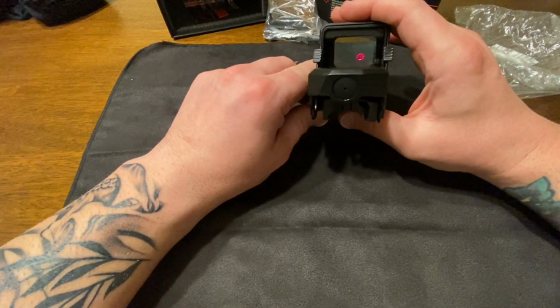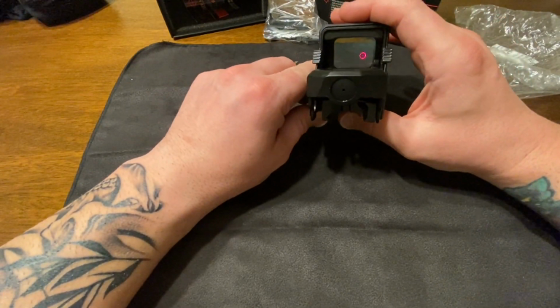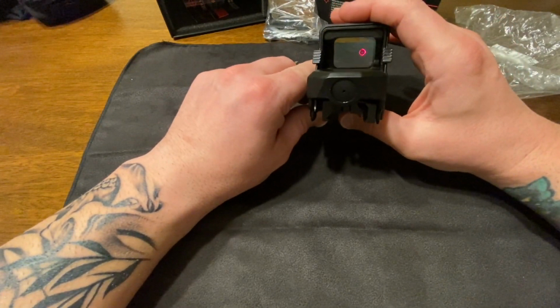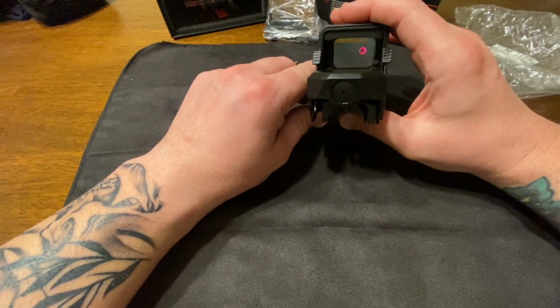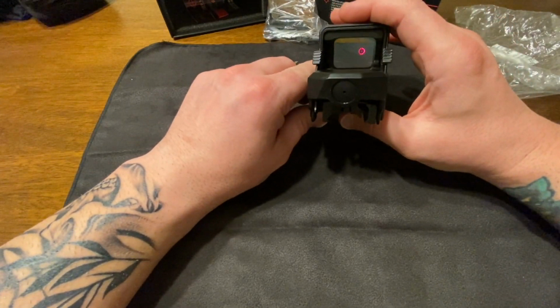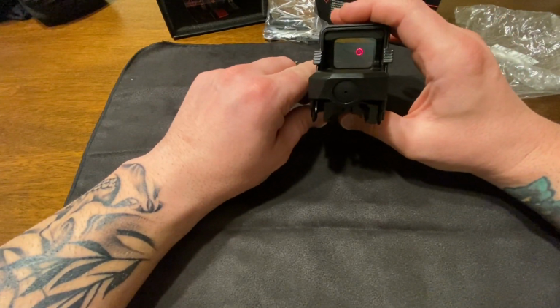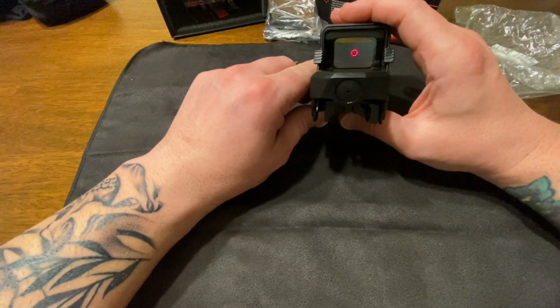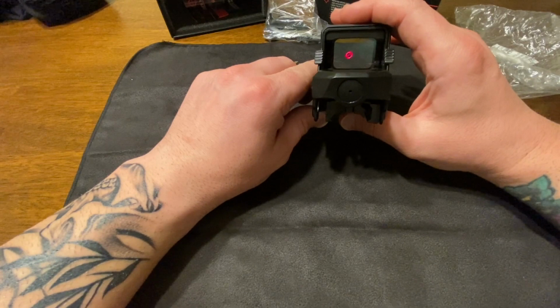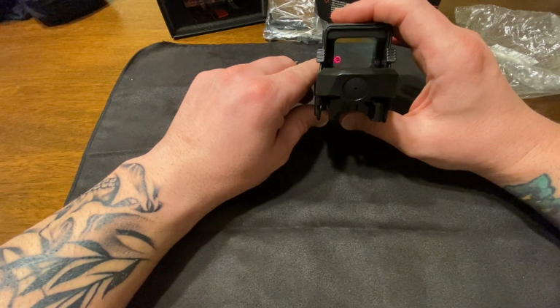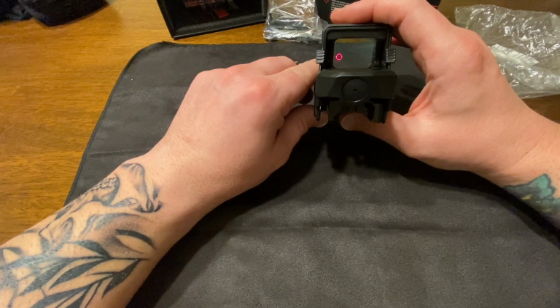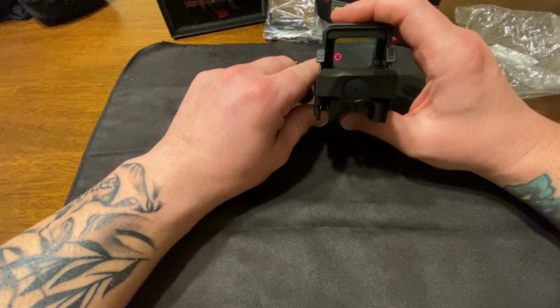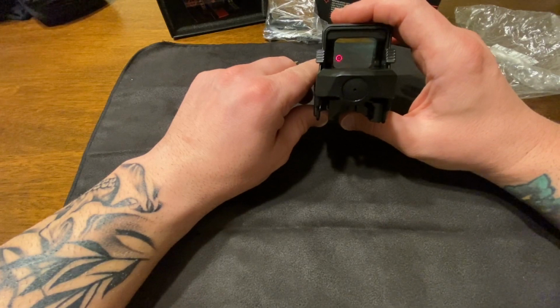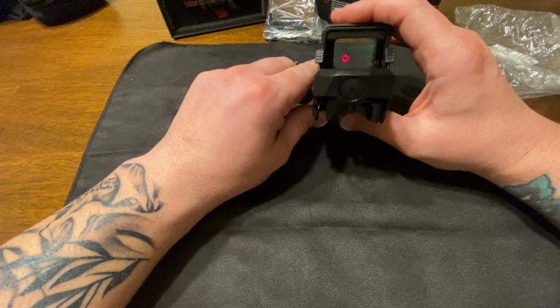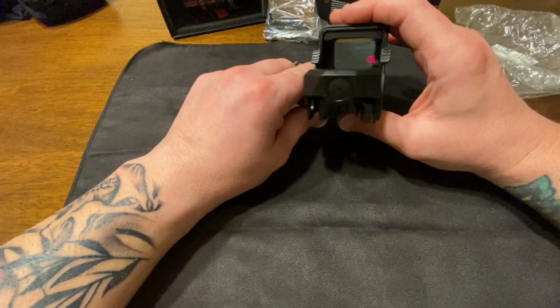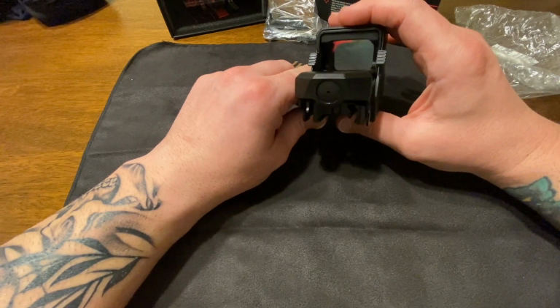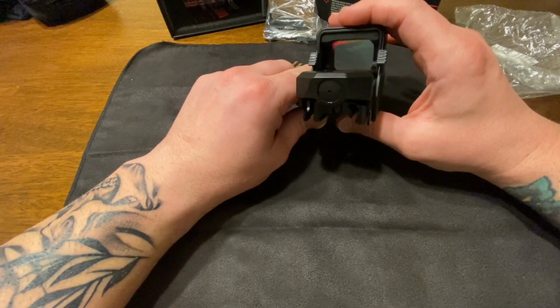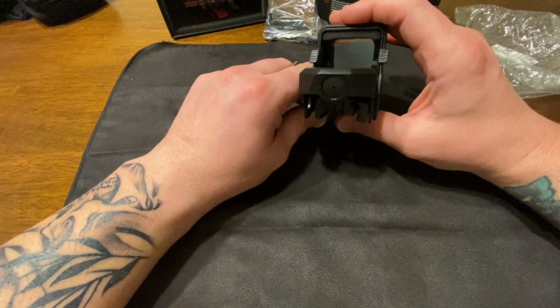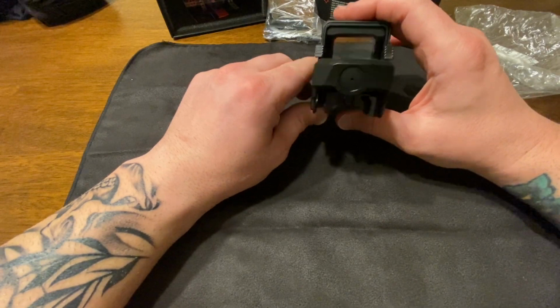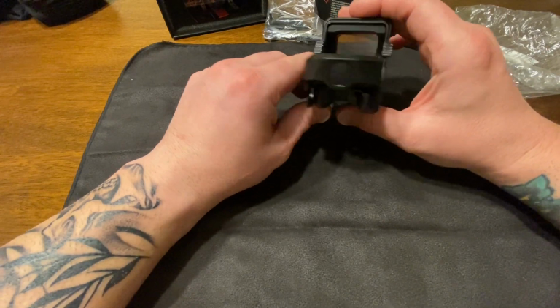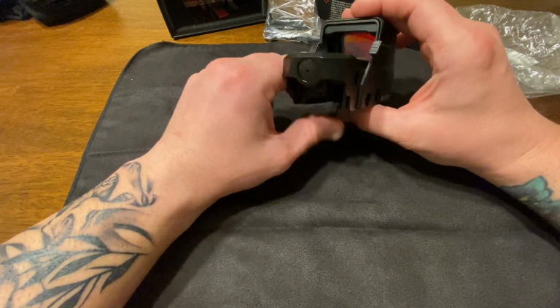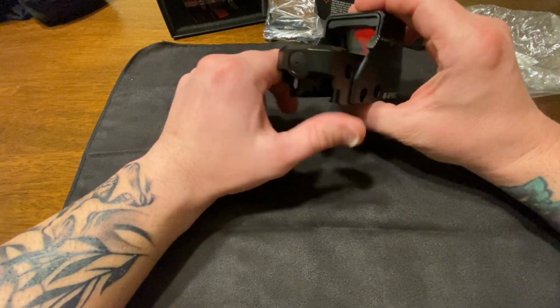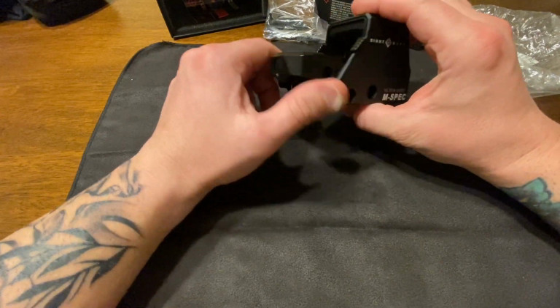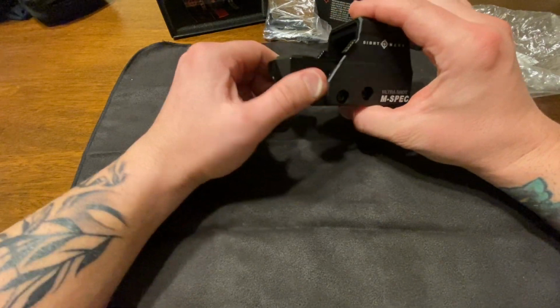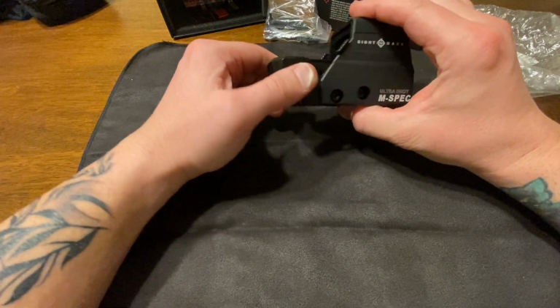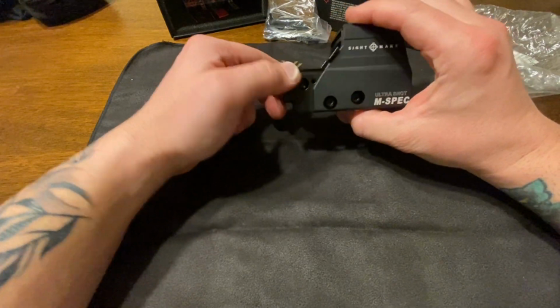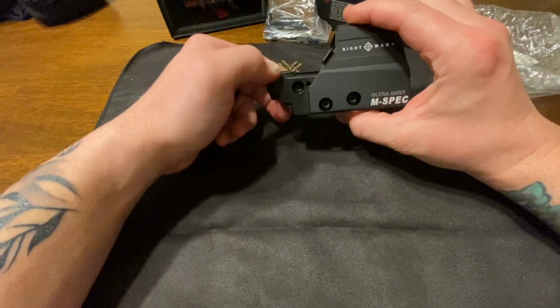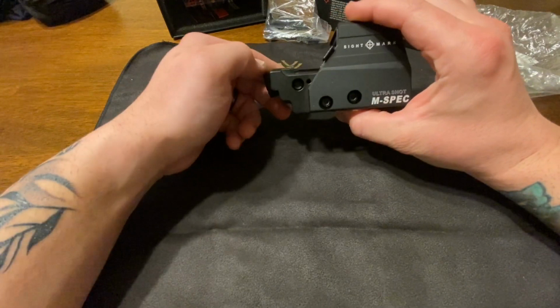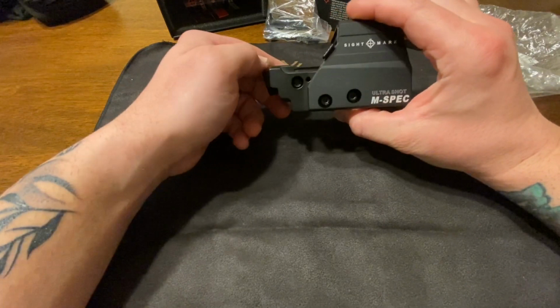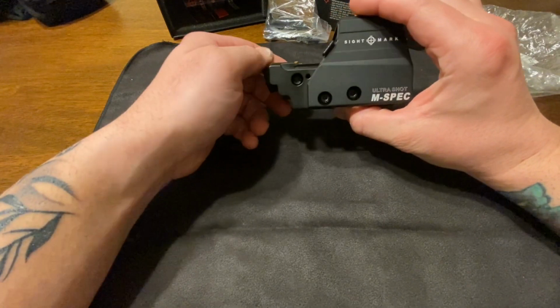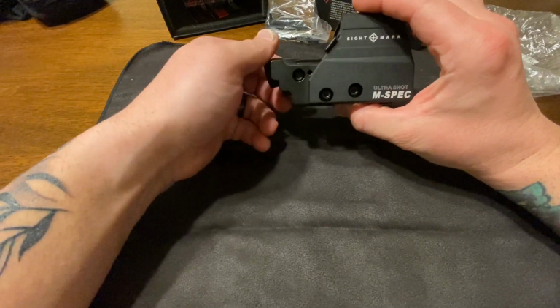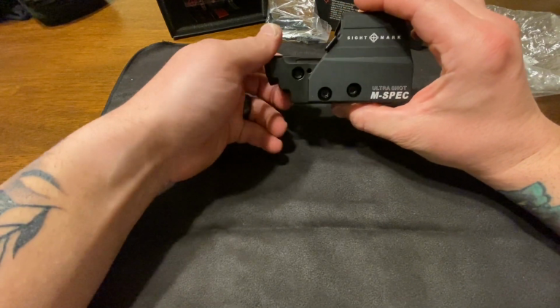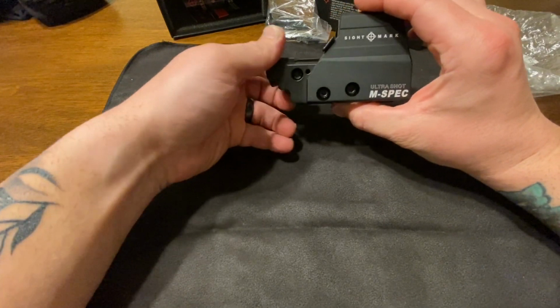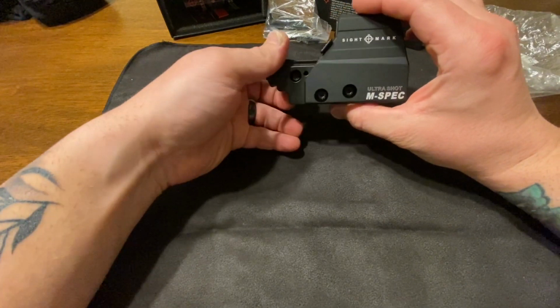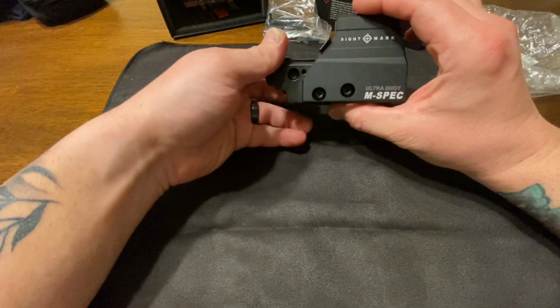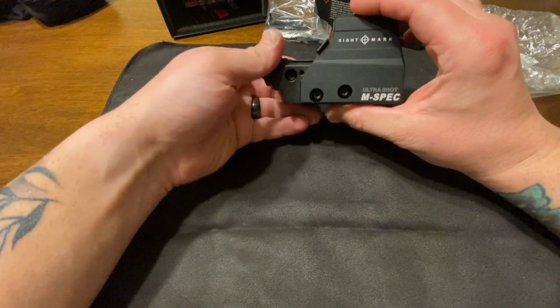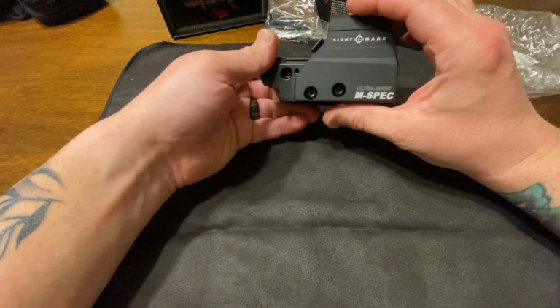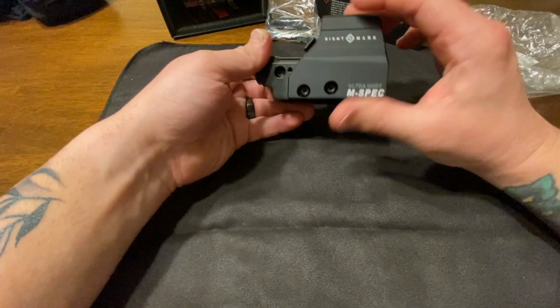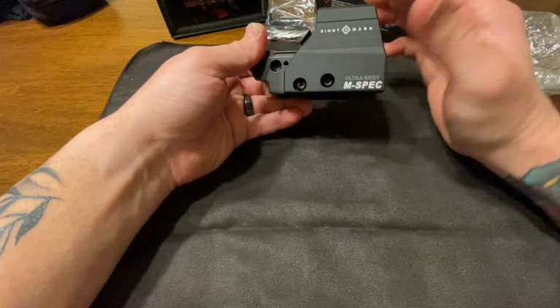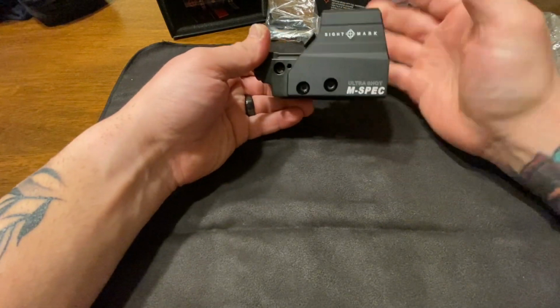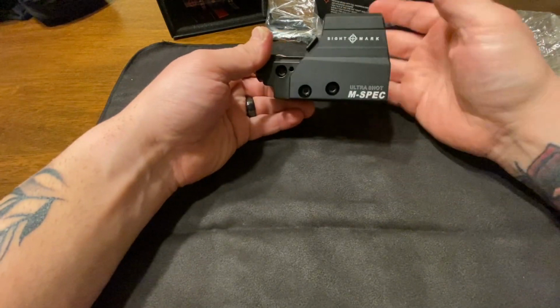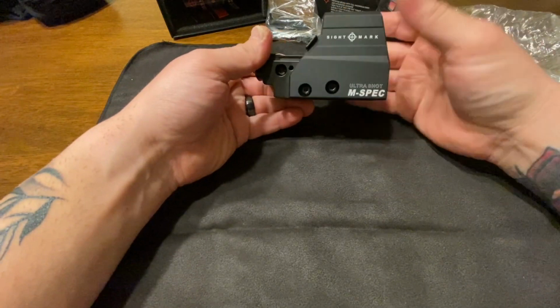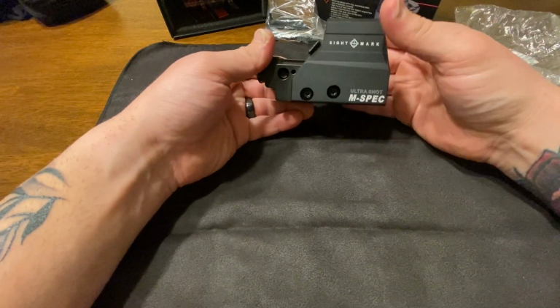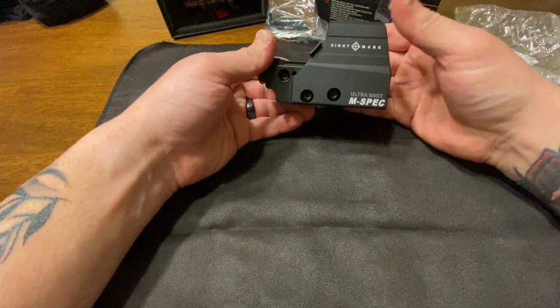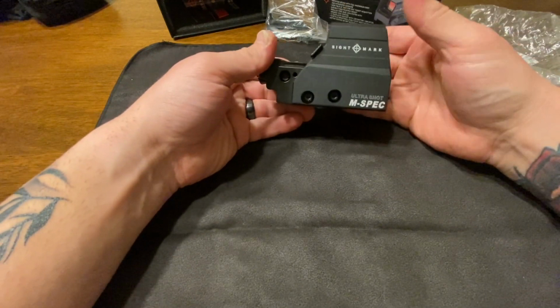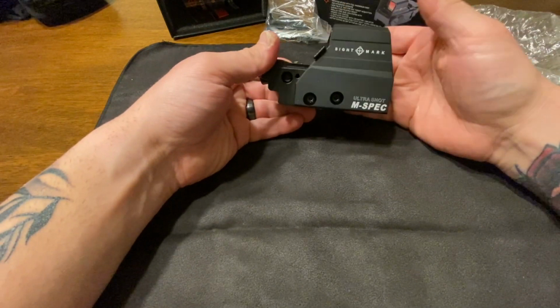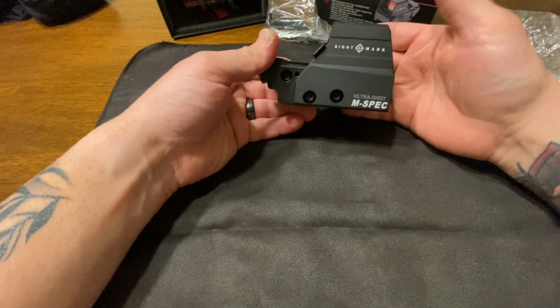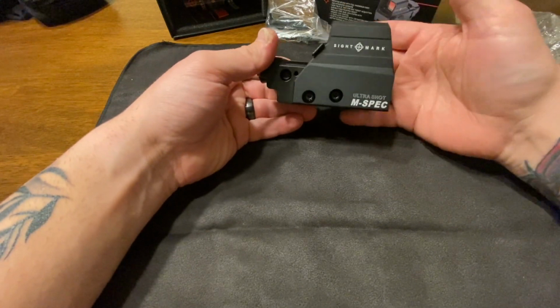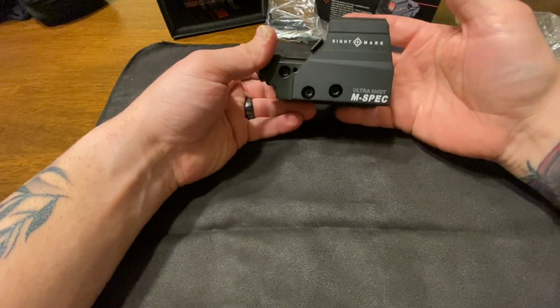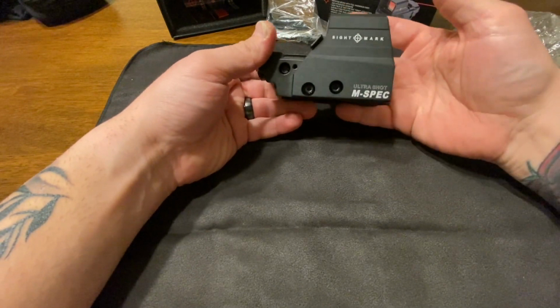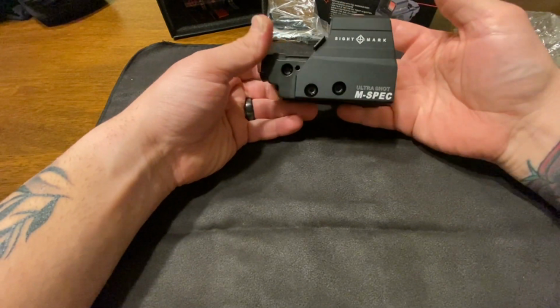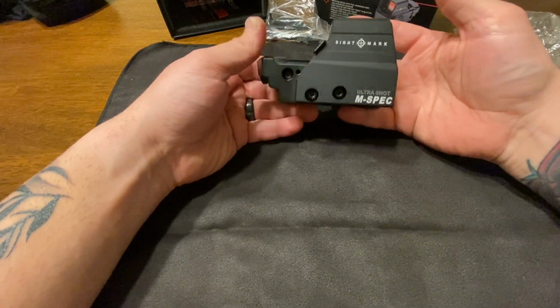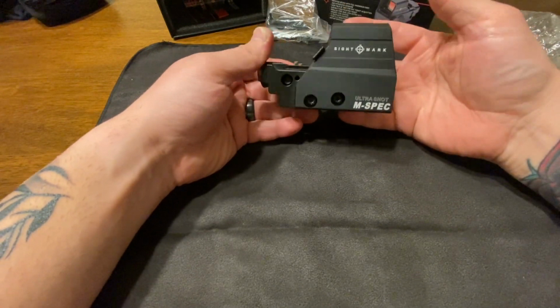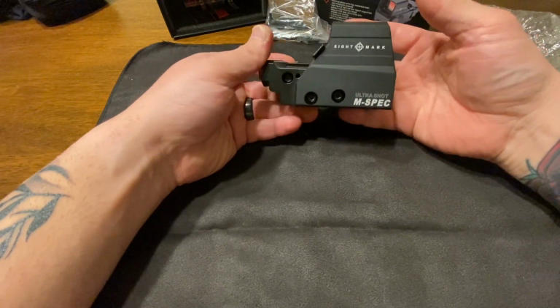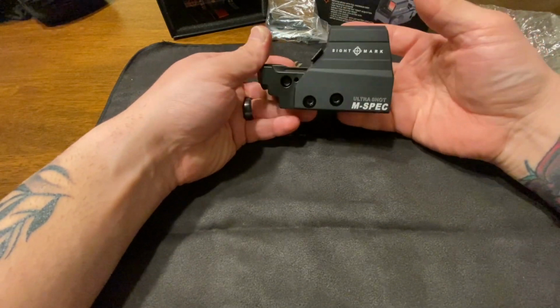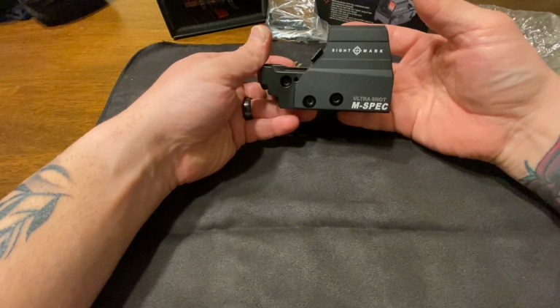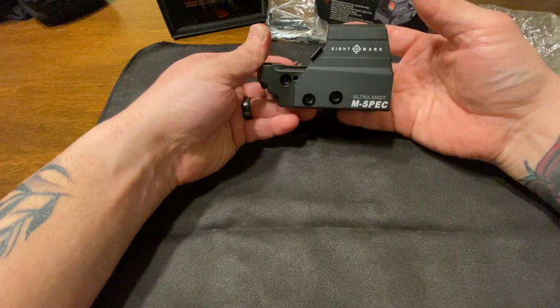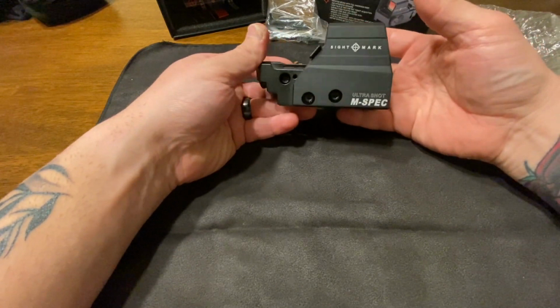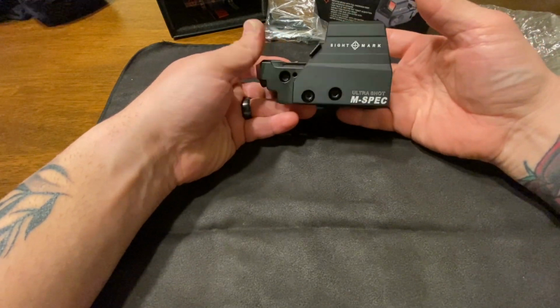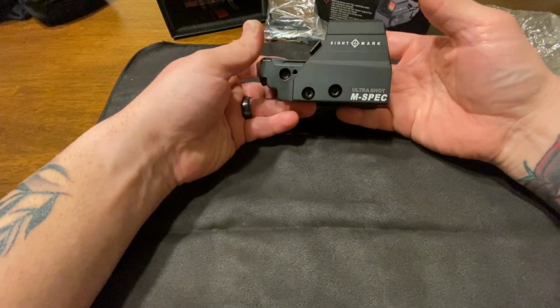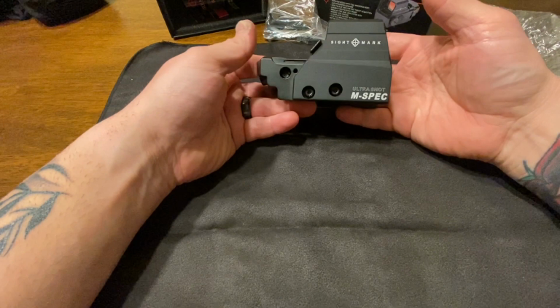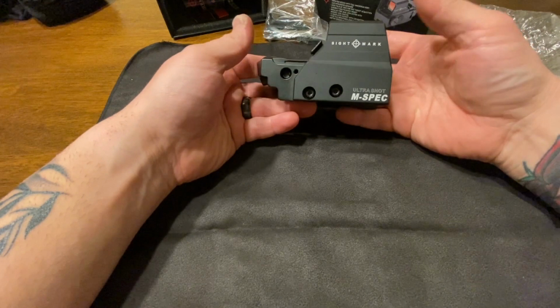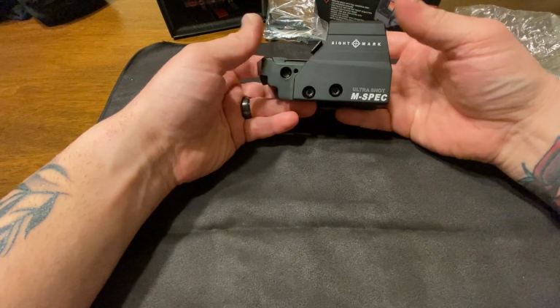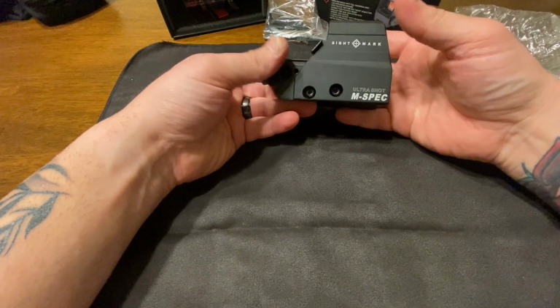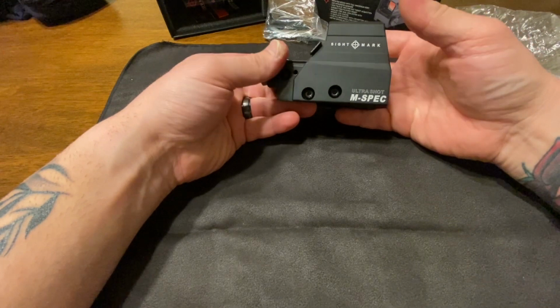So there she is, guys. I'll get back to you once I get this thing mounted and I'm out there ready to test it out. Thanks for watching.